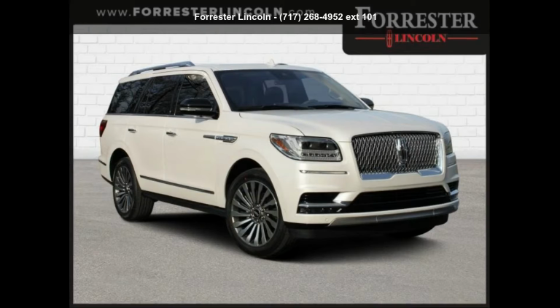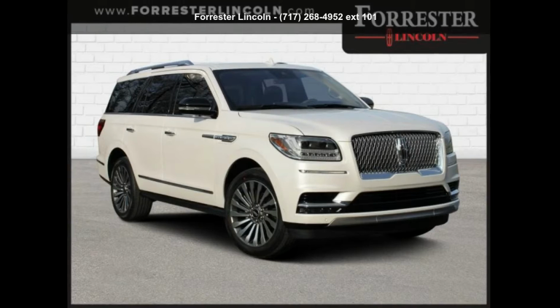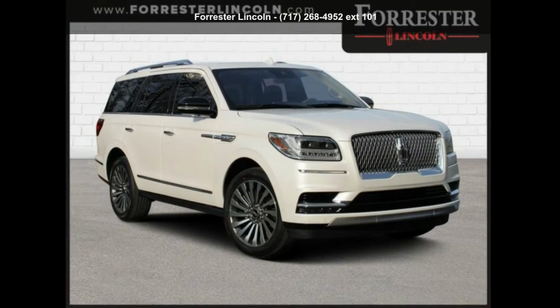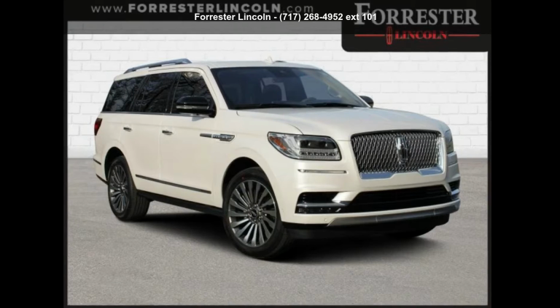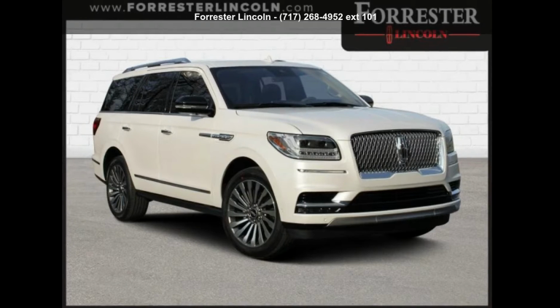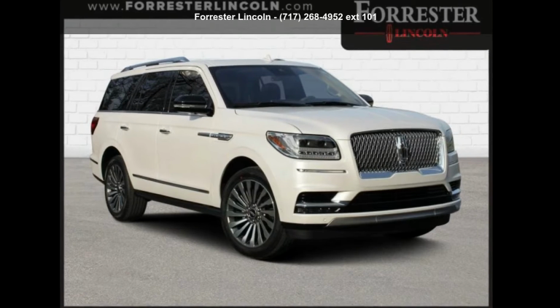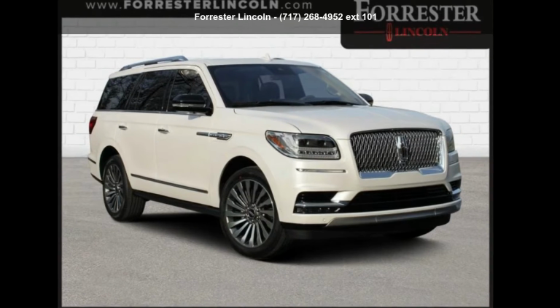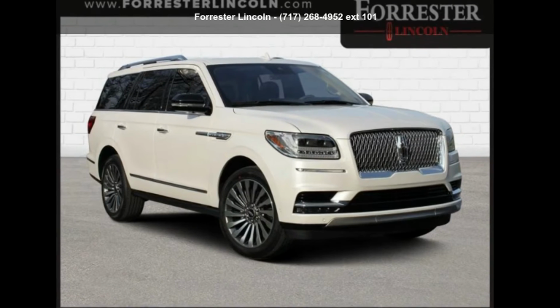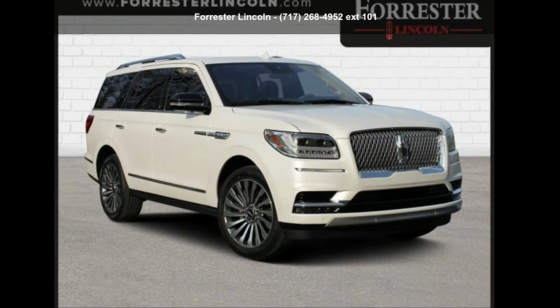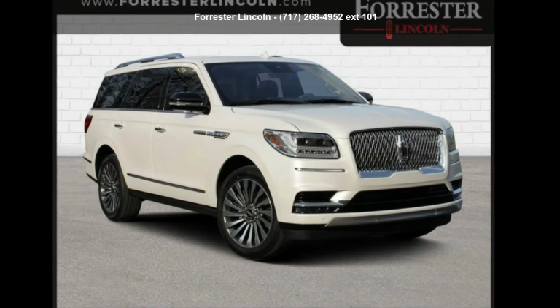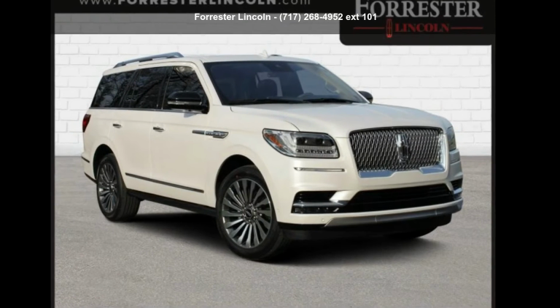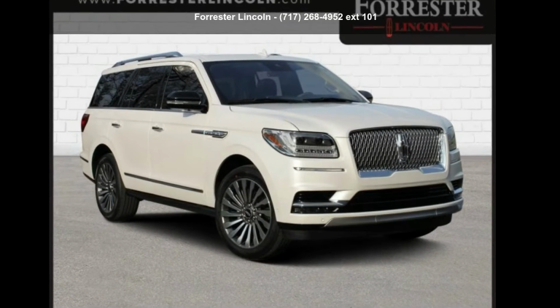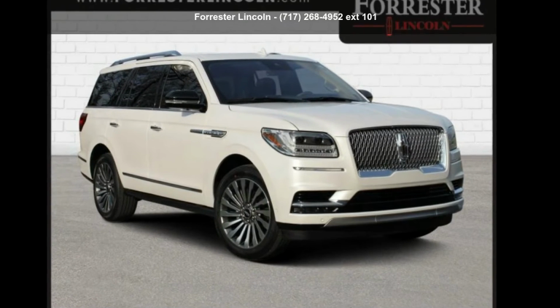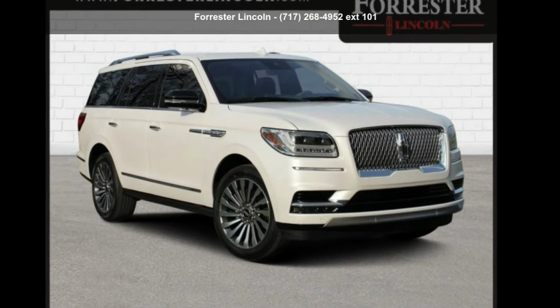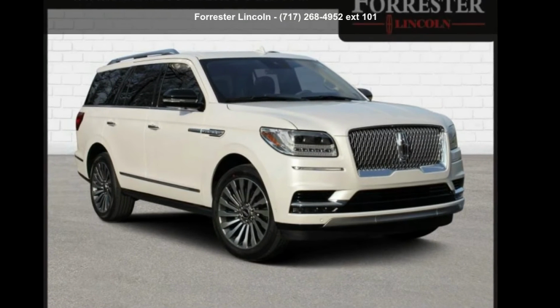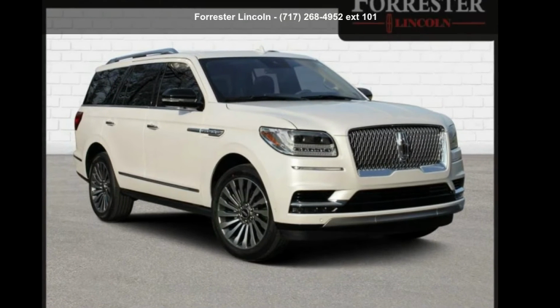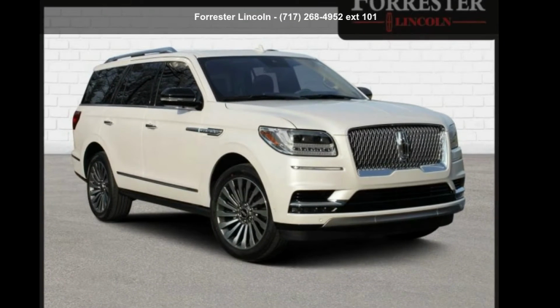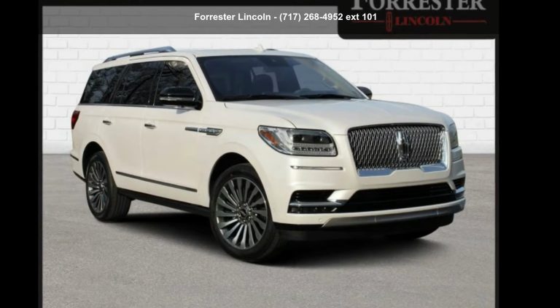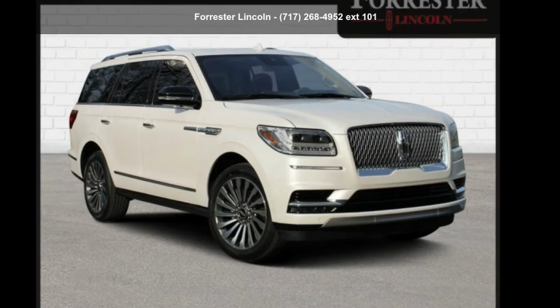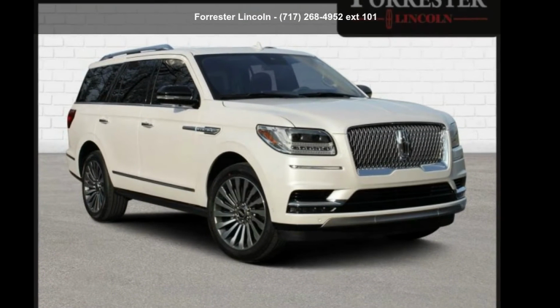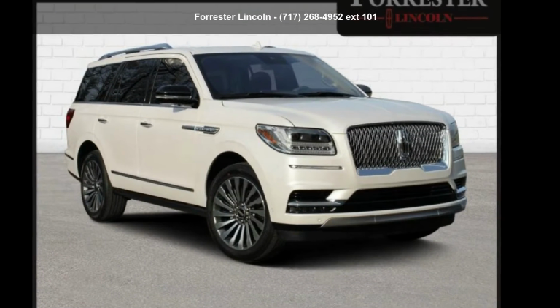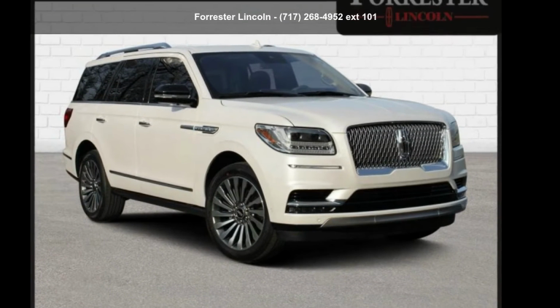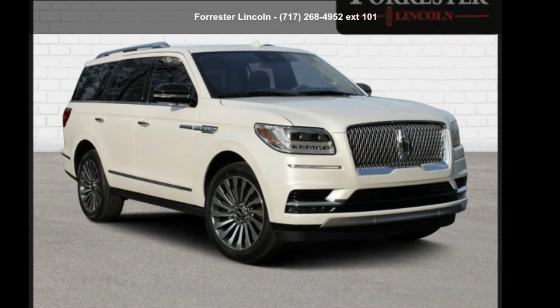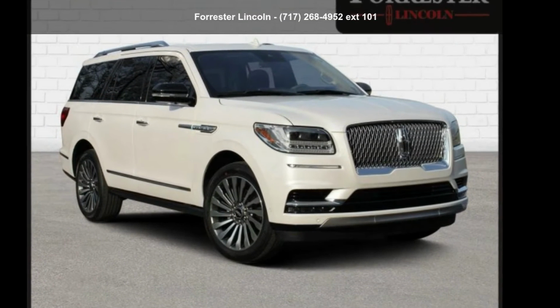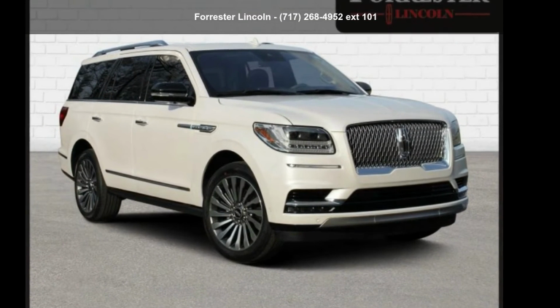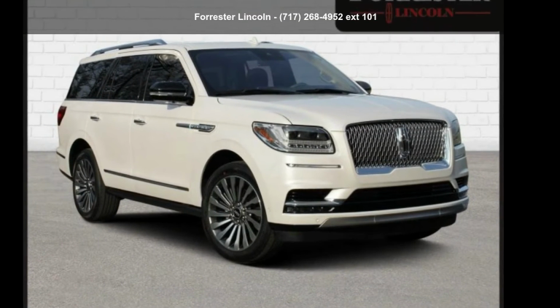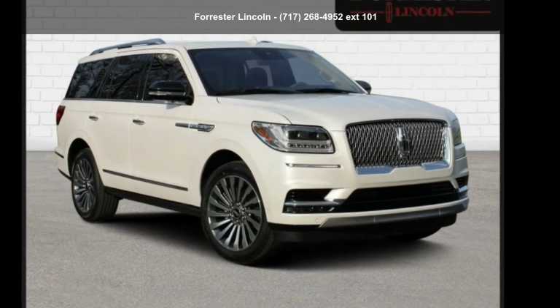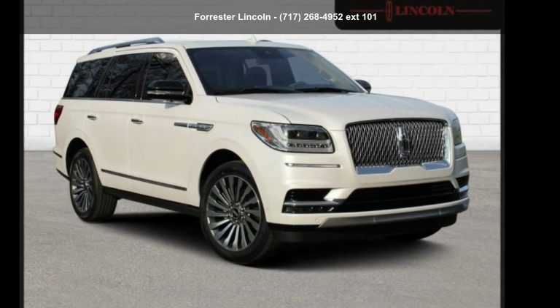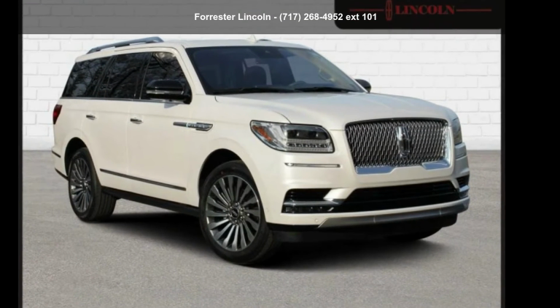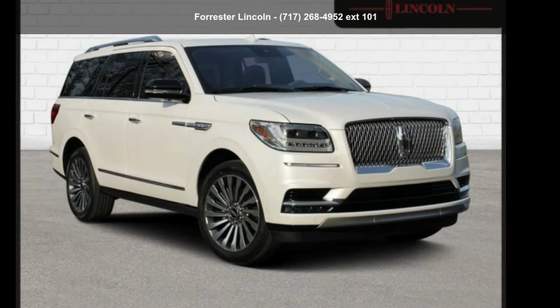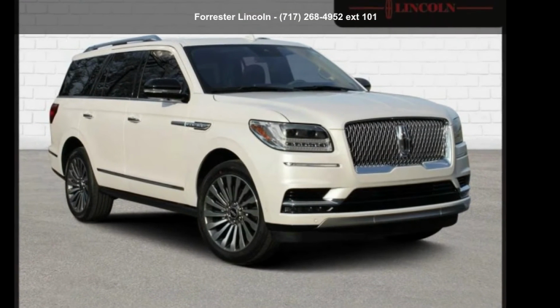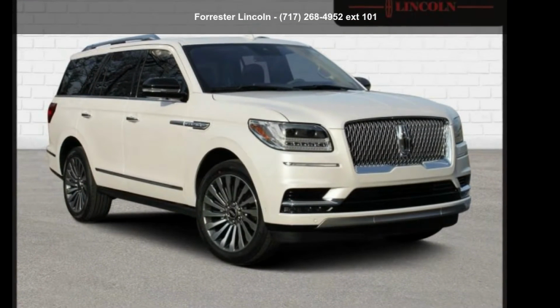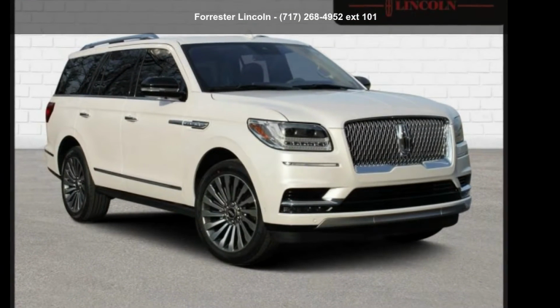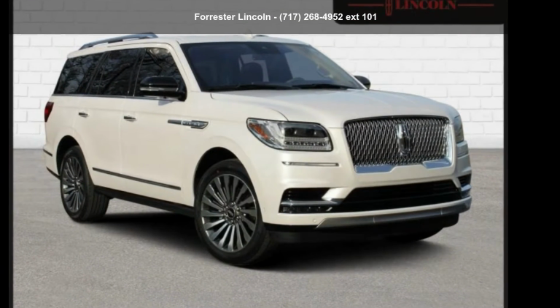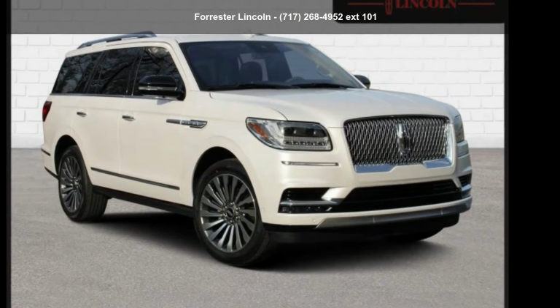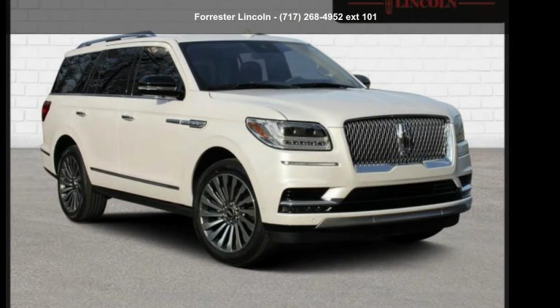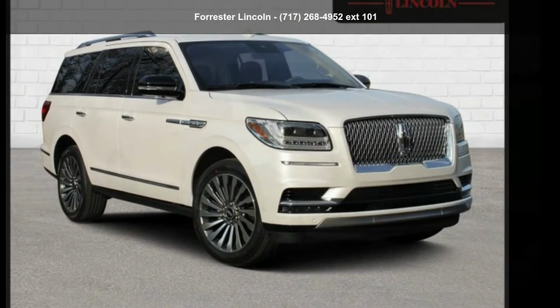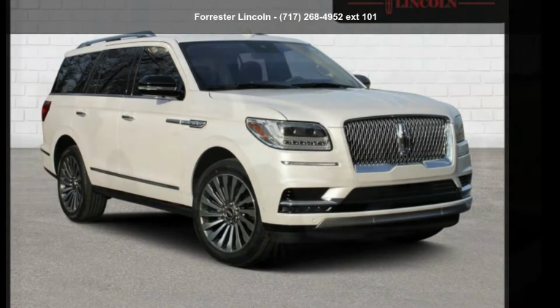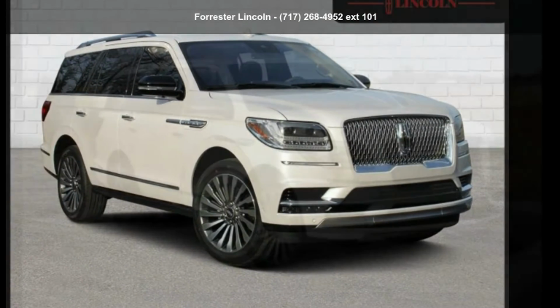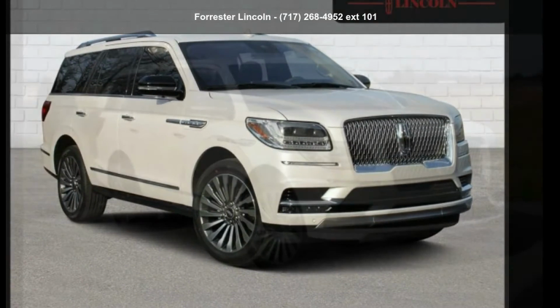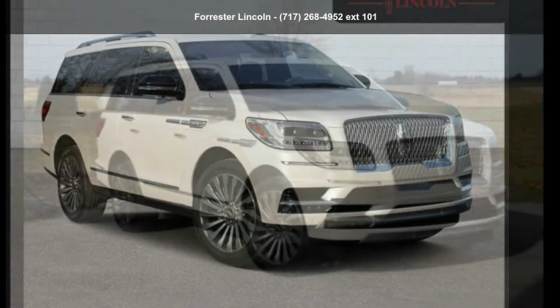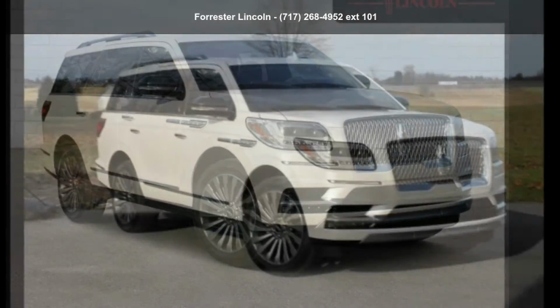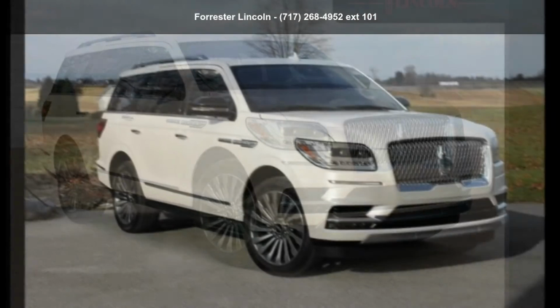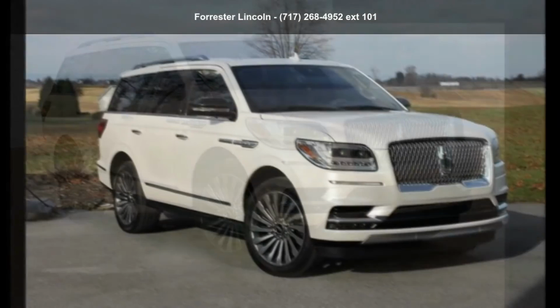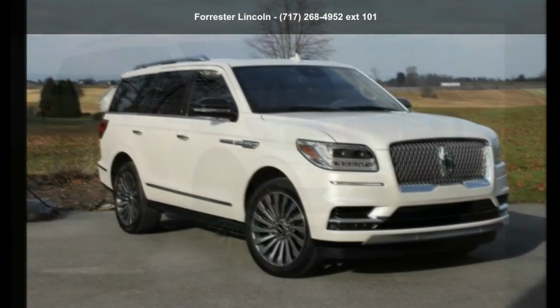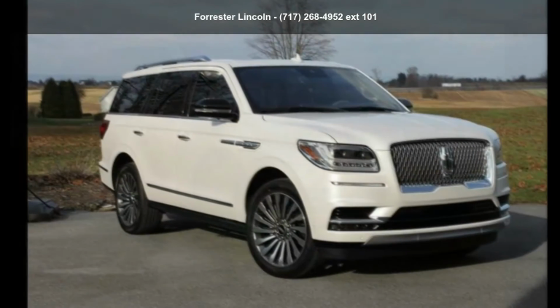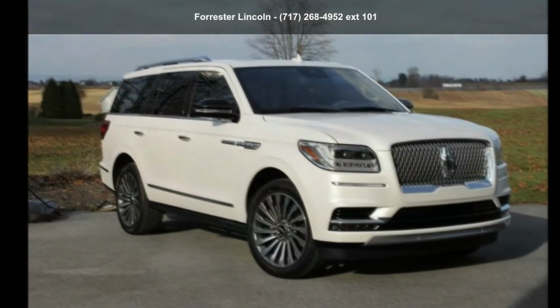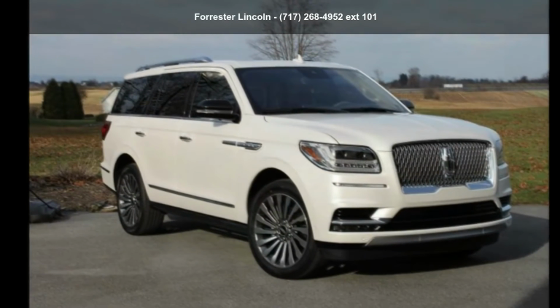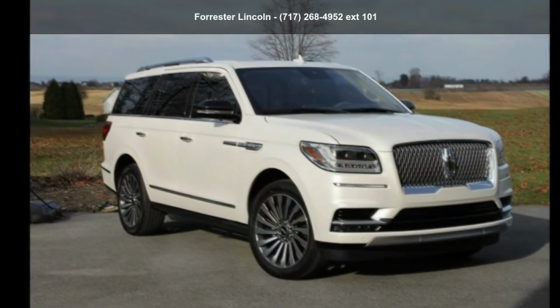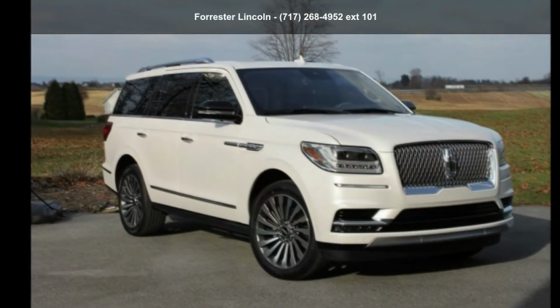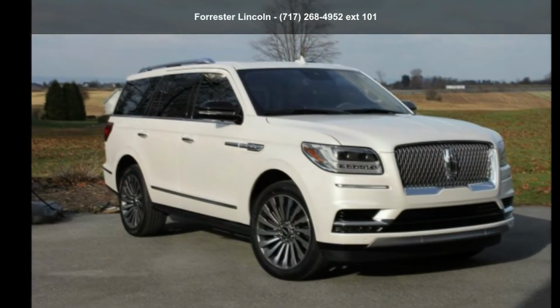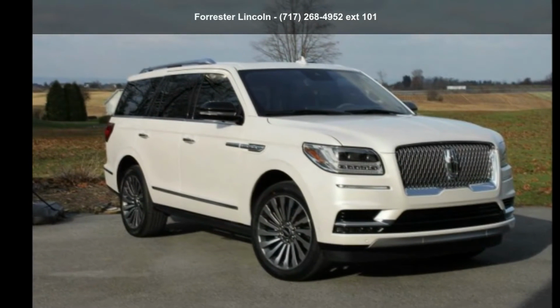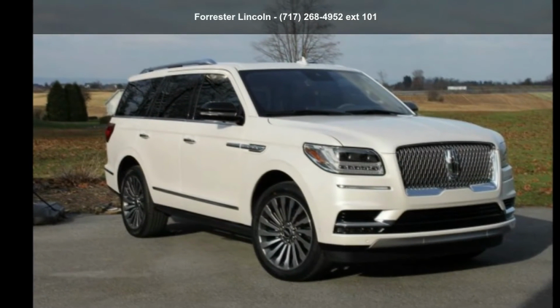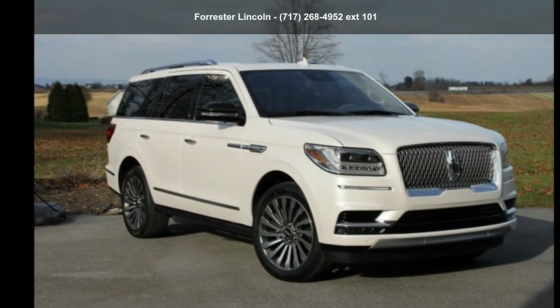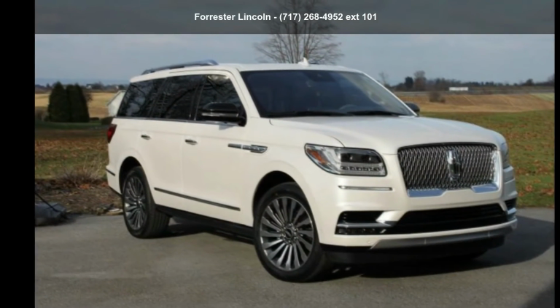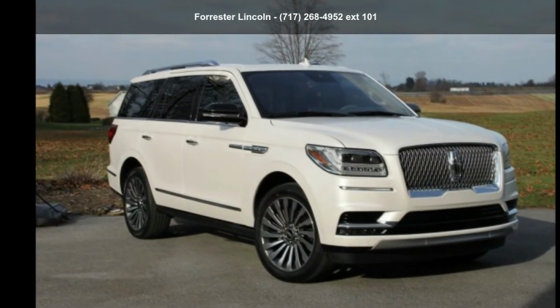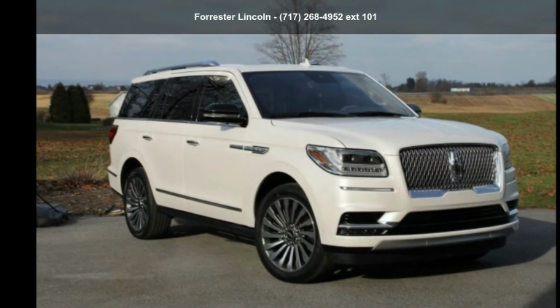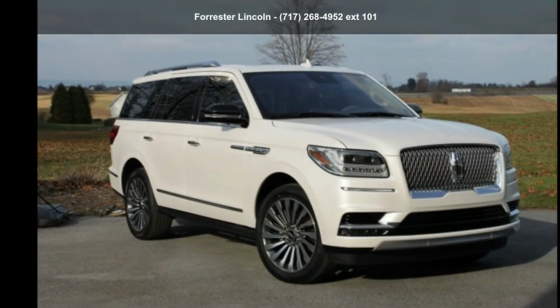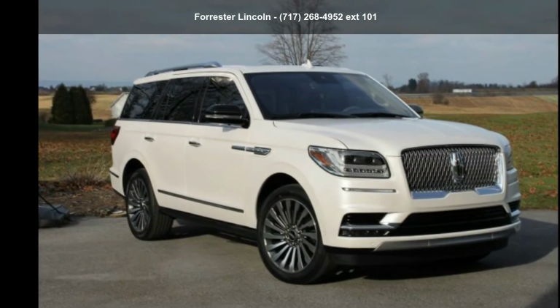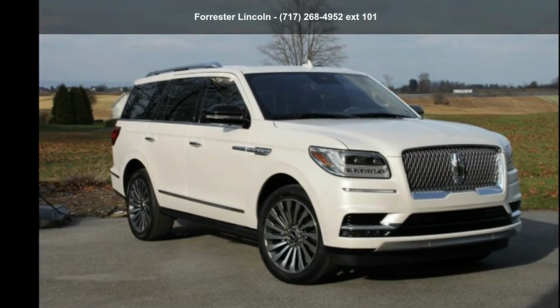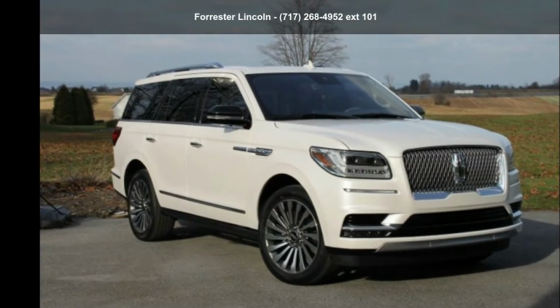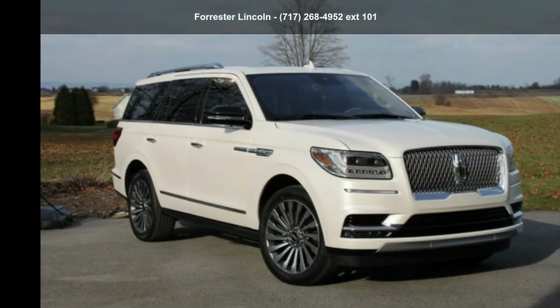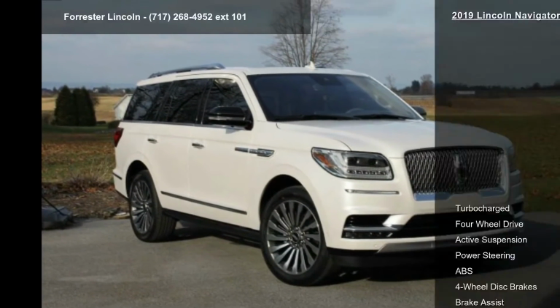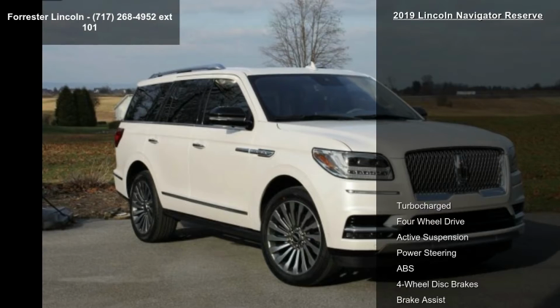Arrive in style with this Lincoln 2090 Navigator Reserve. Don't miss this great deal on a luxury vehicle.